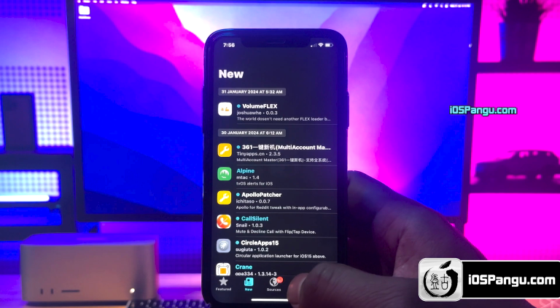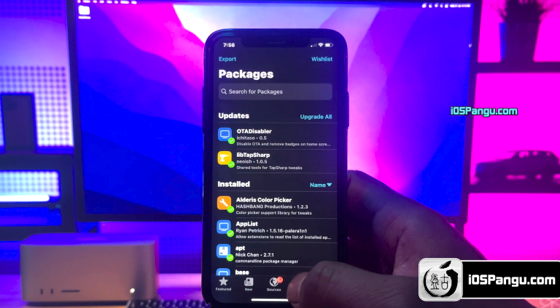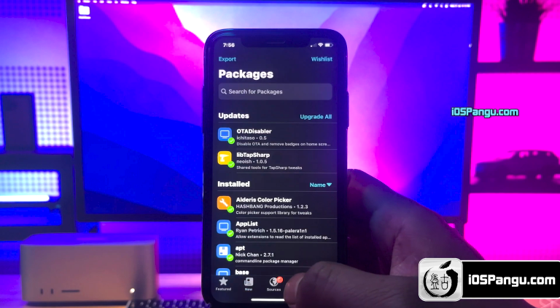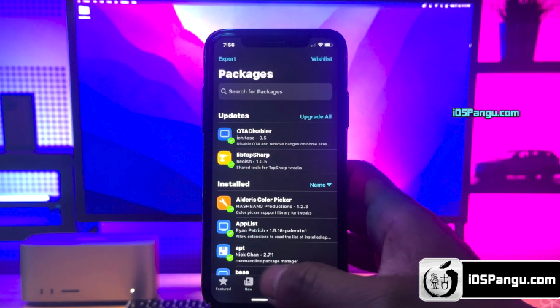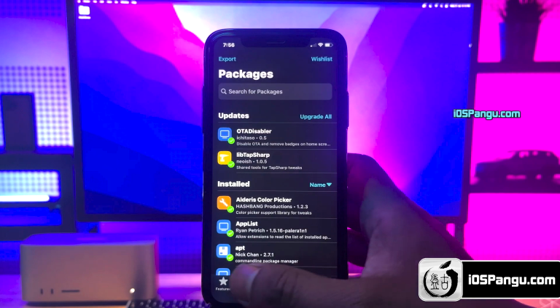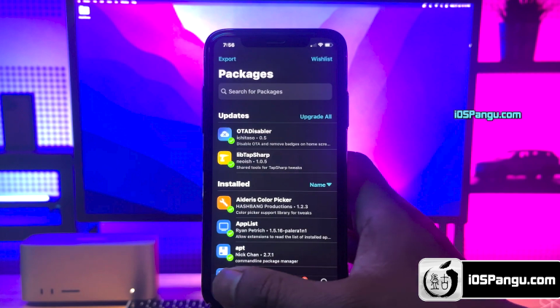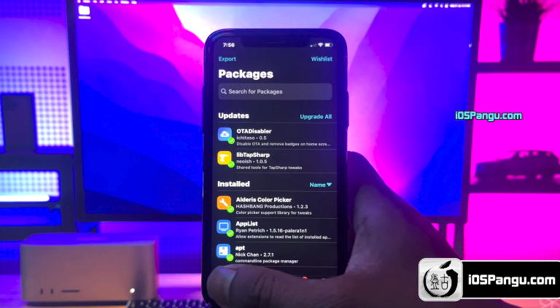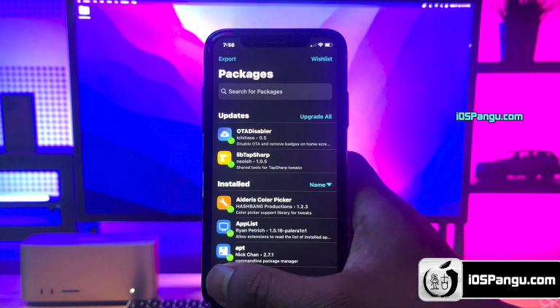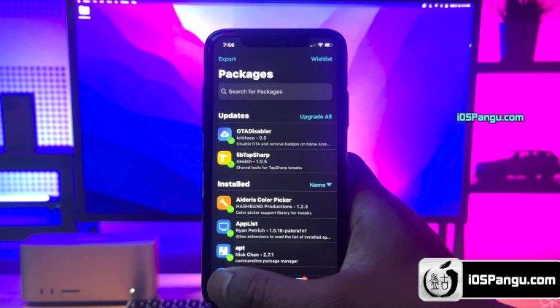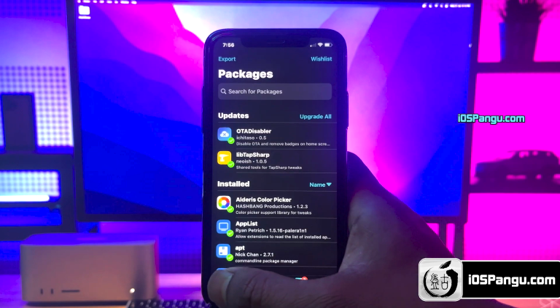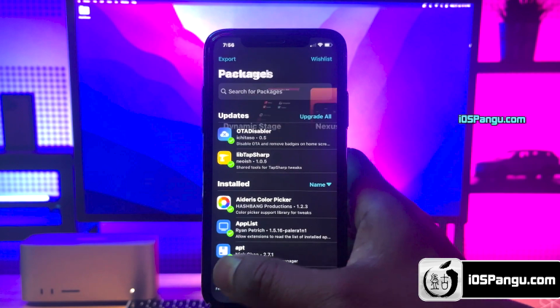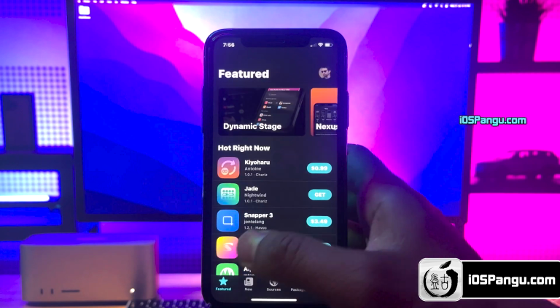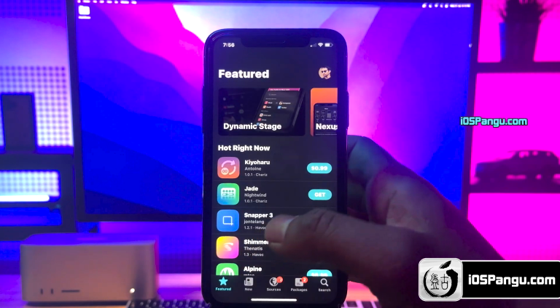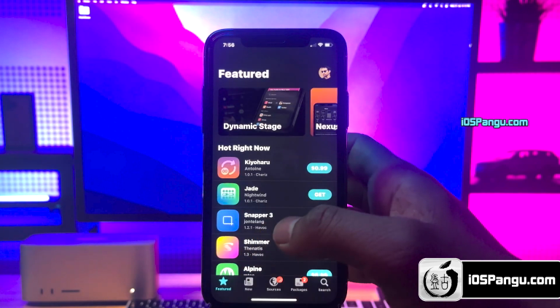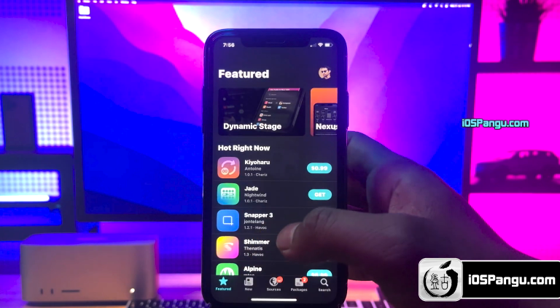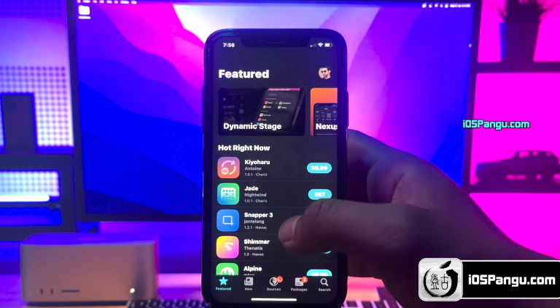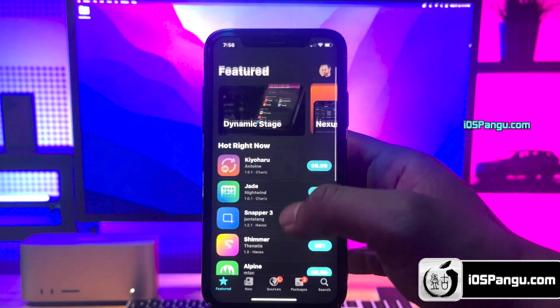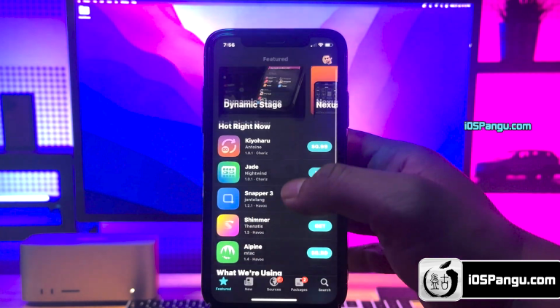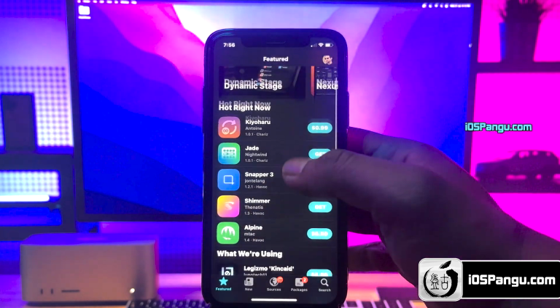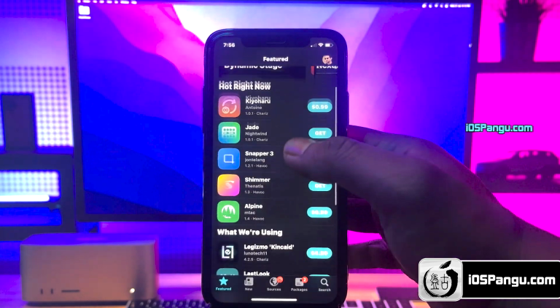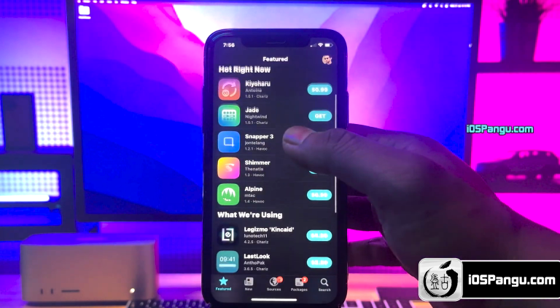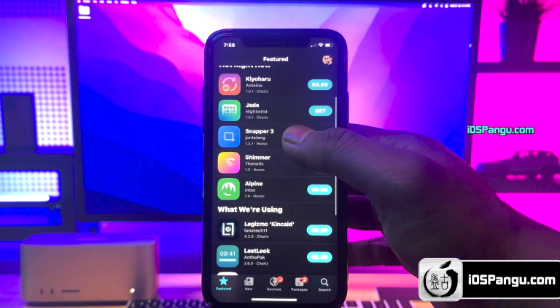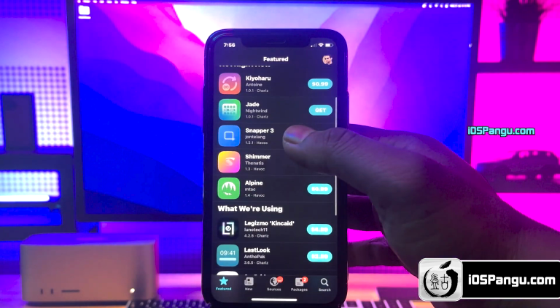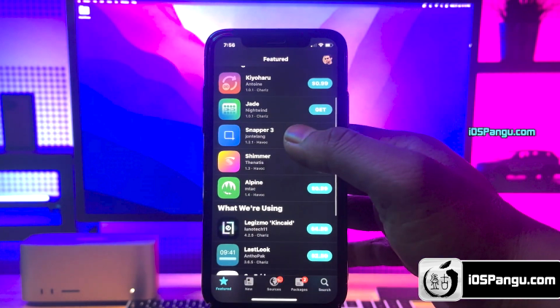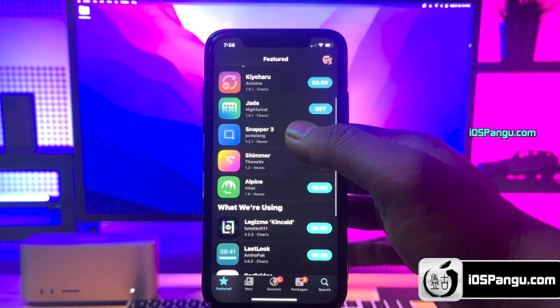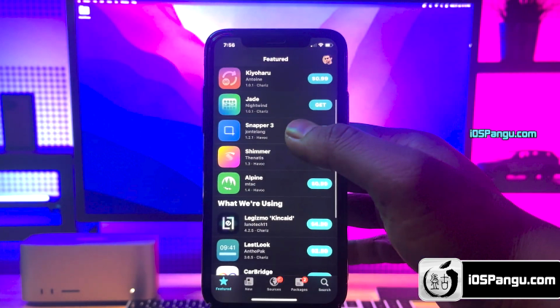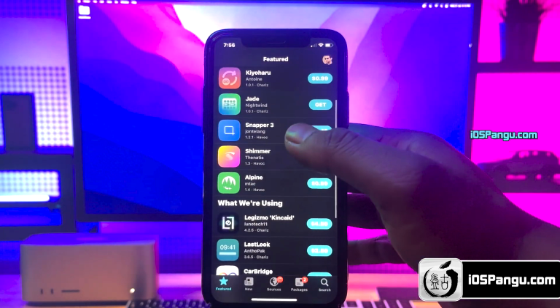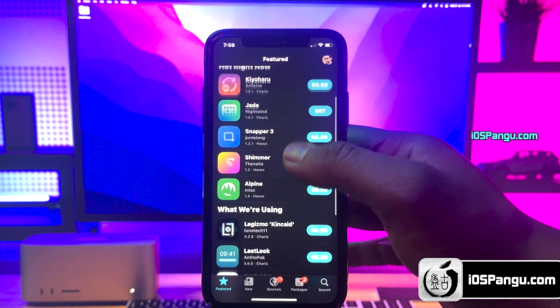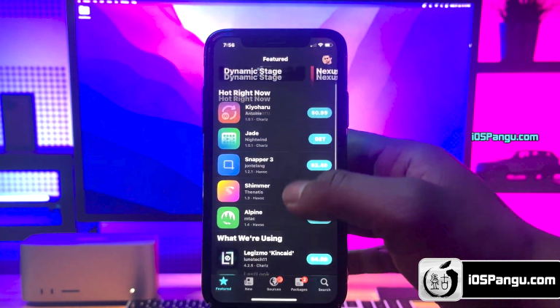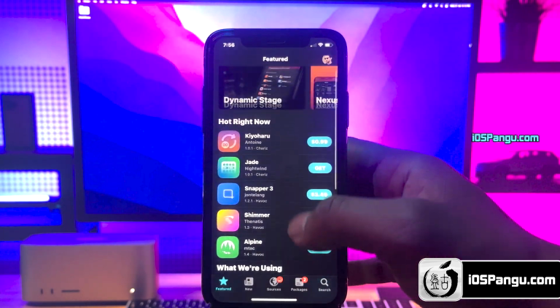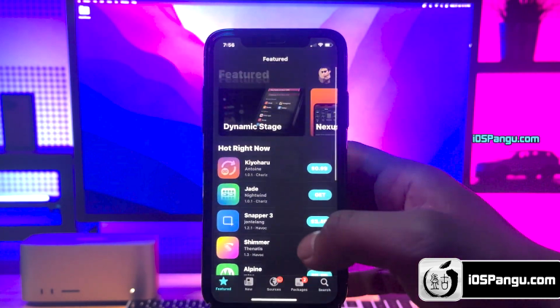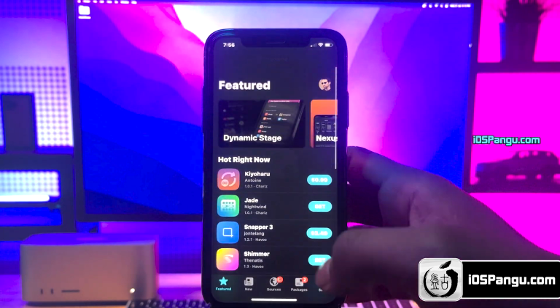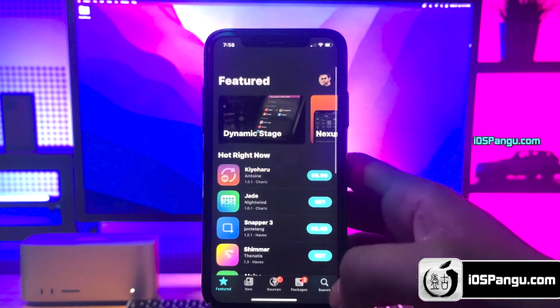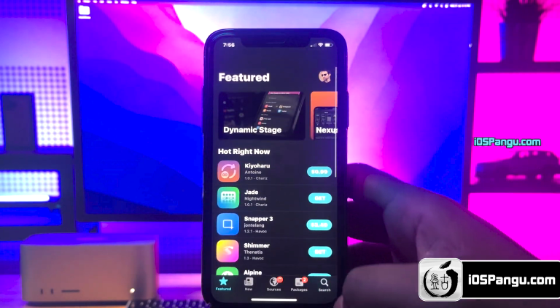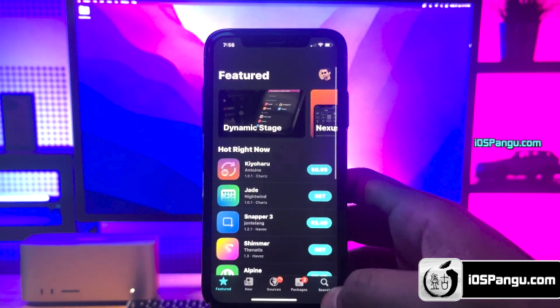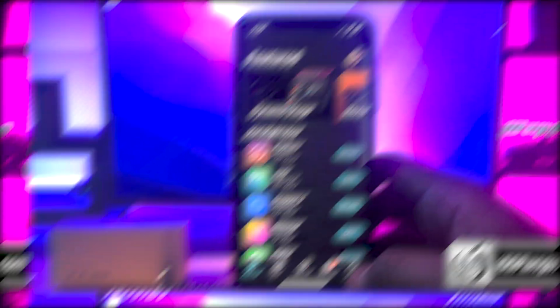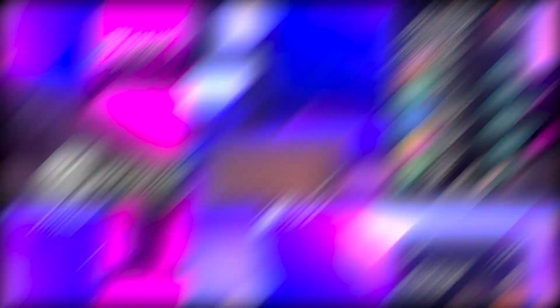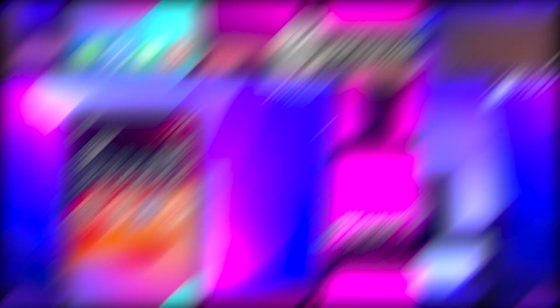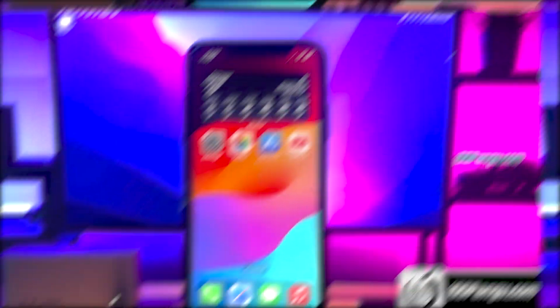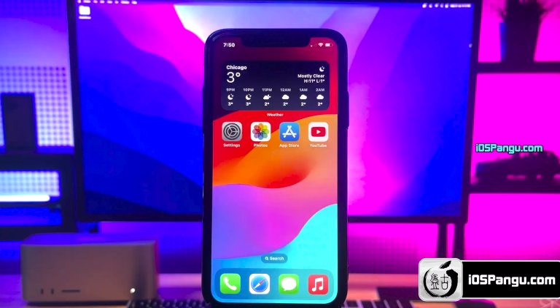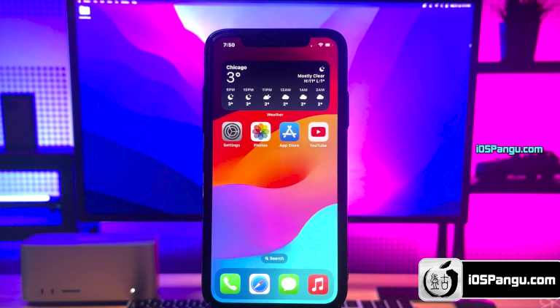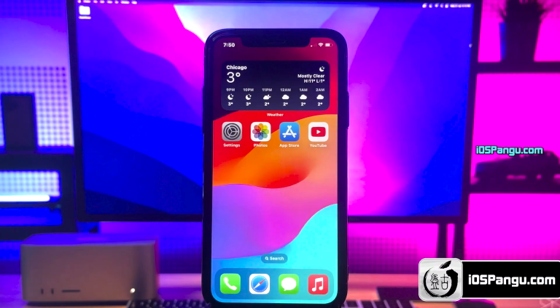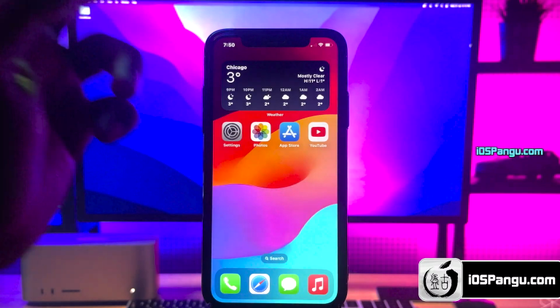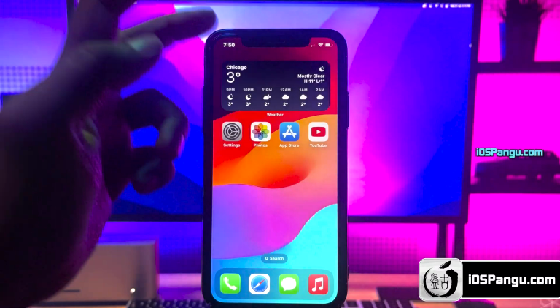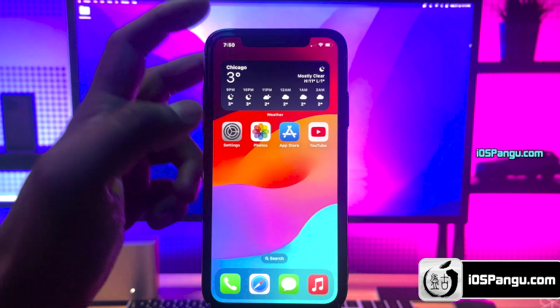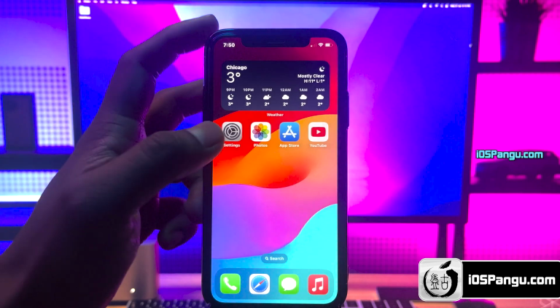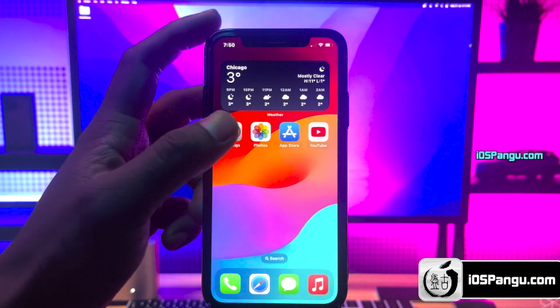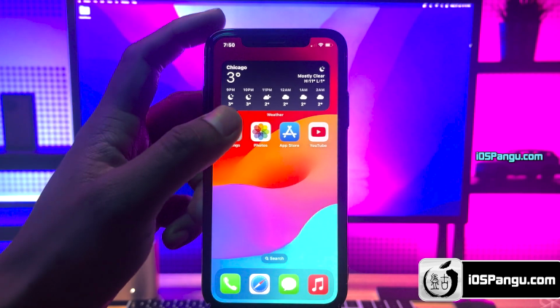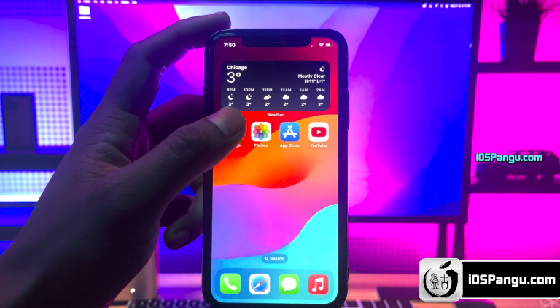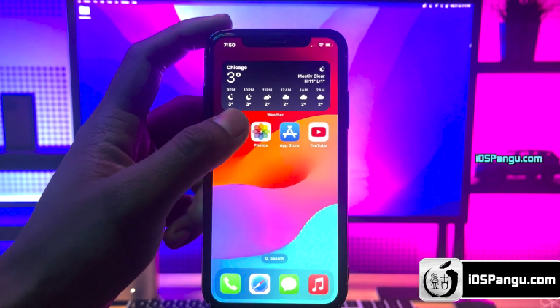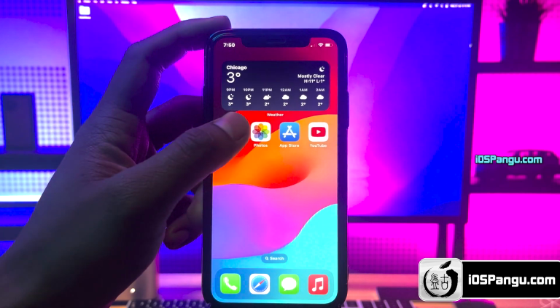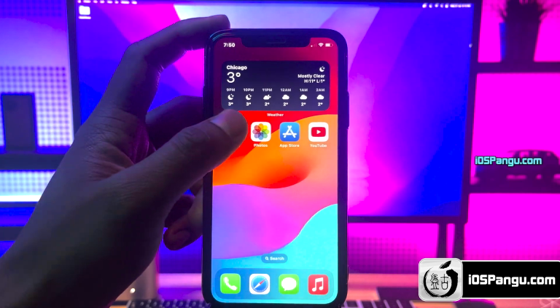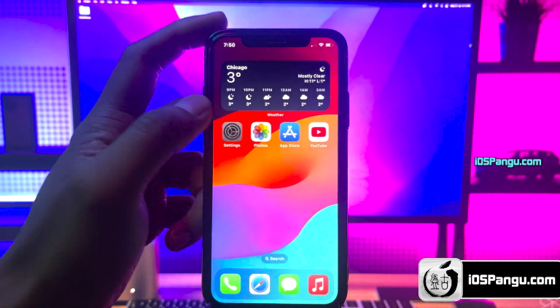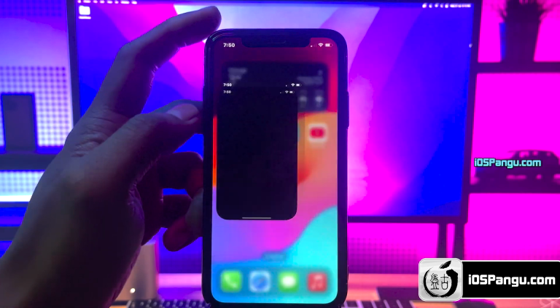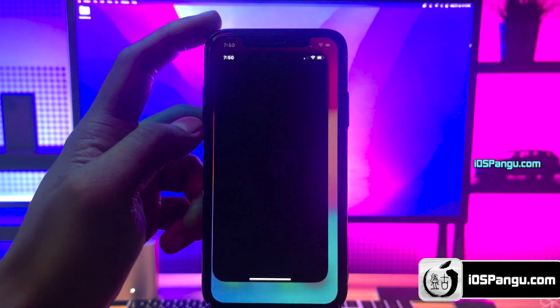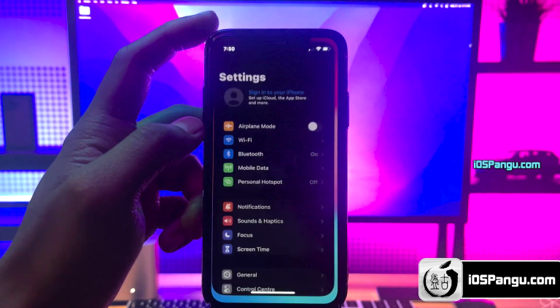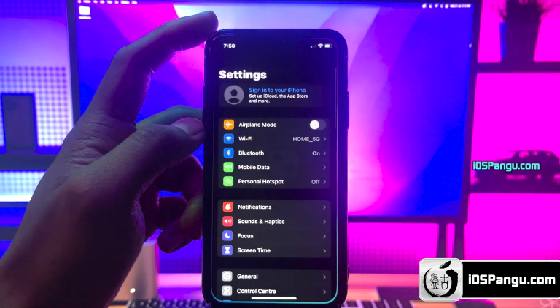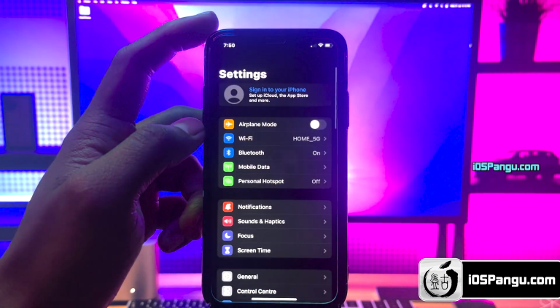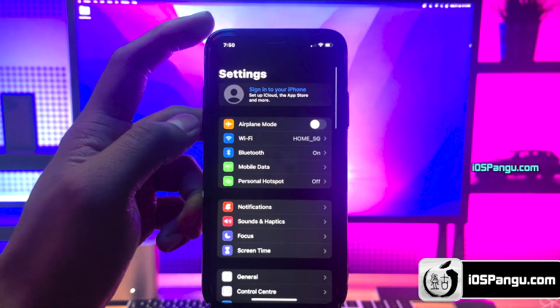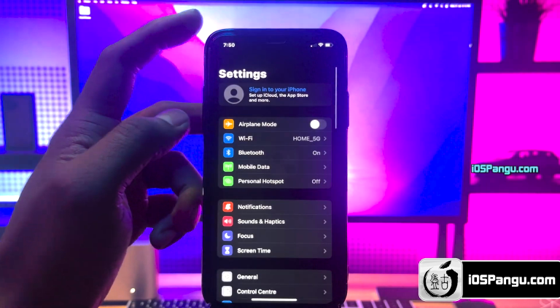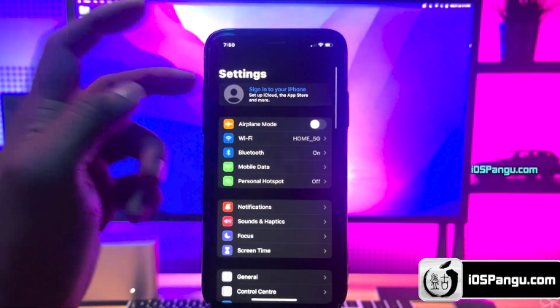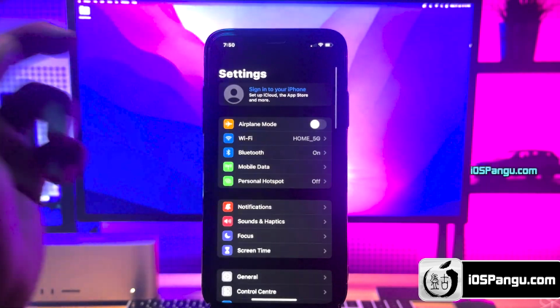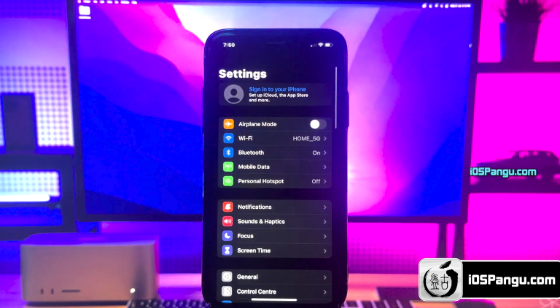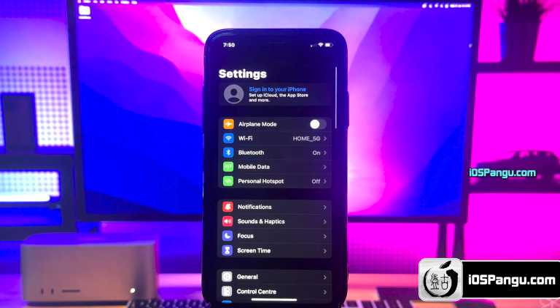Alright, without any further ado, let's get right into the method. Here, I'll be using my iPhone 14 for demonstration.